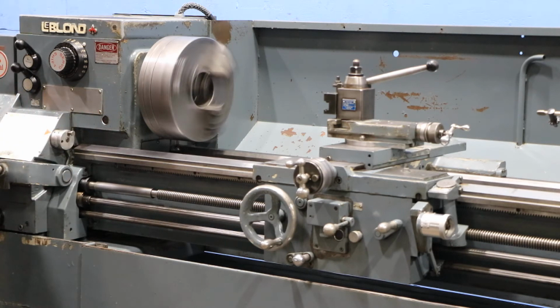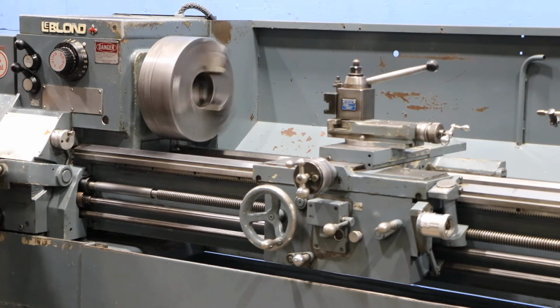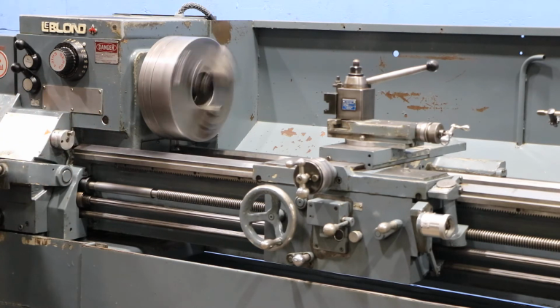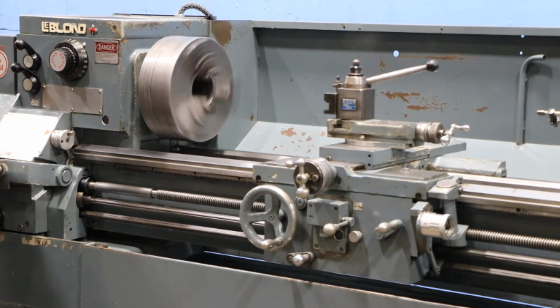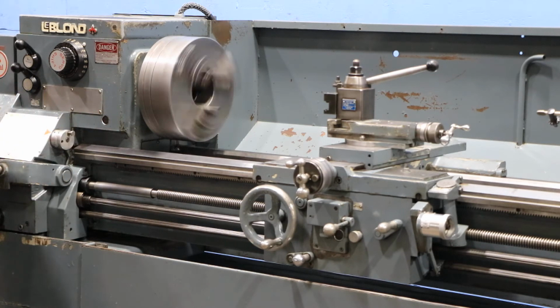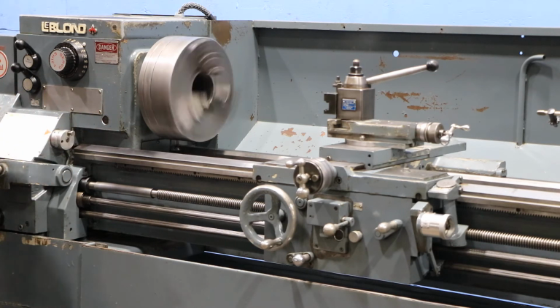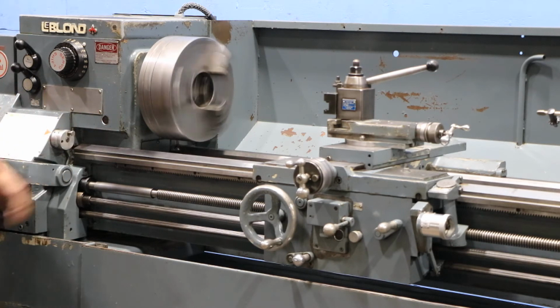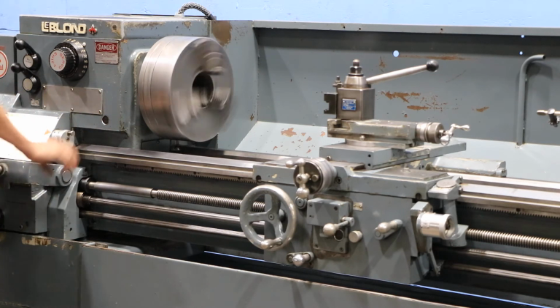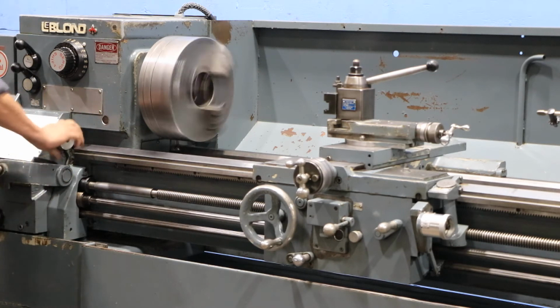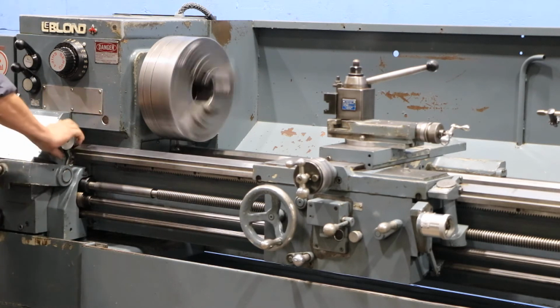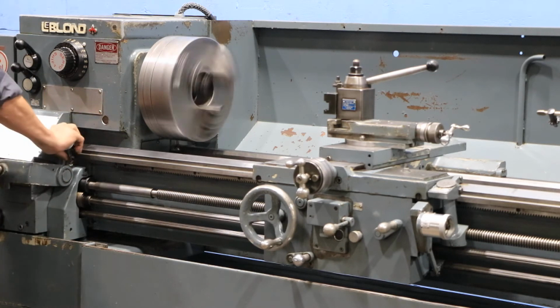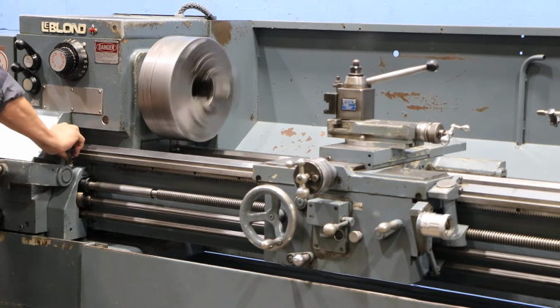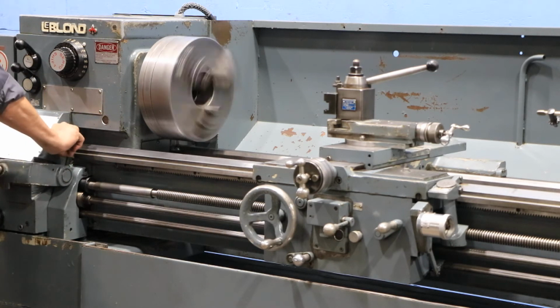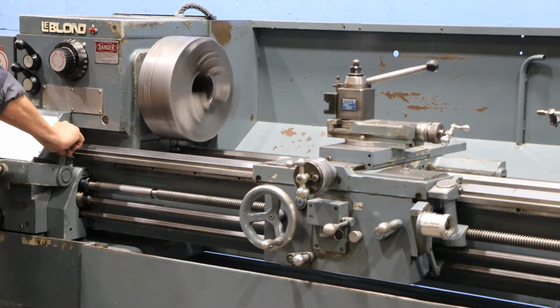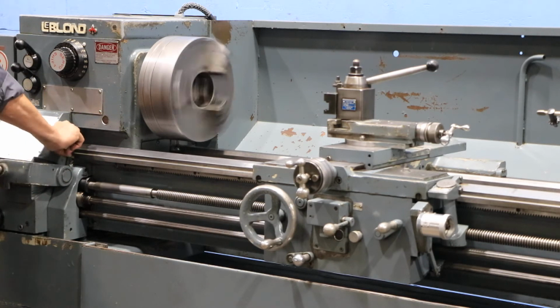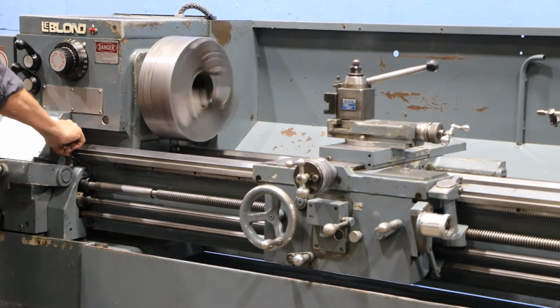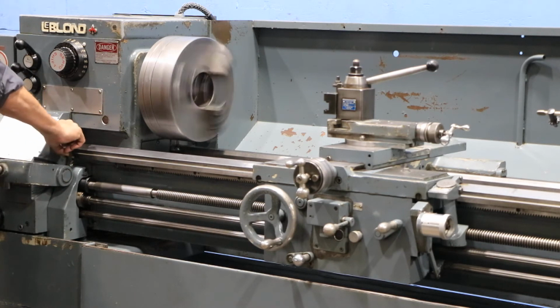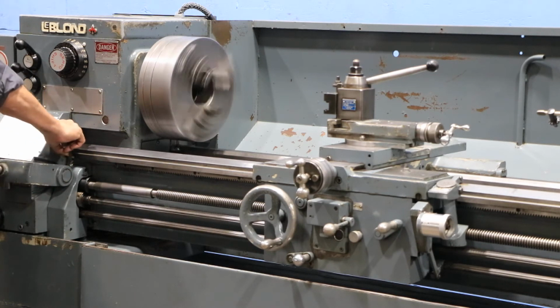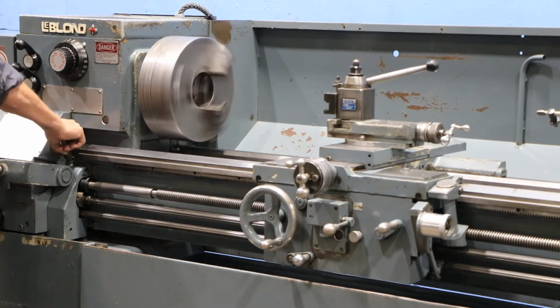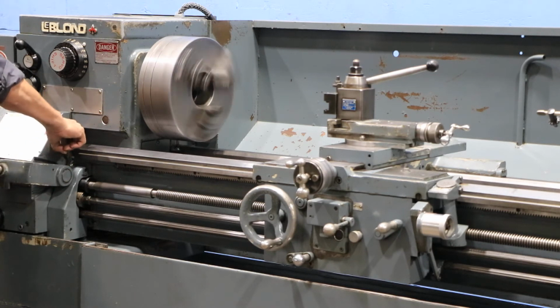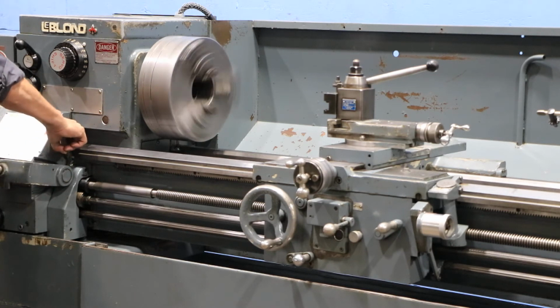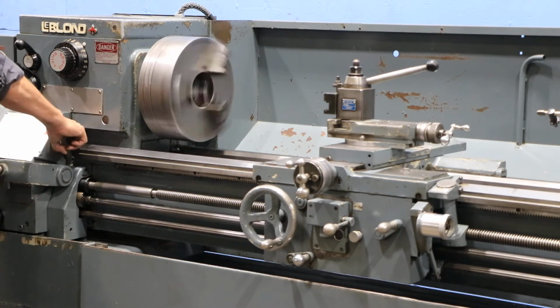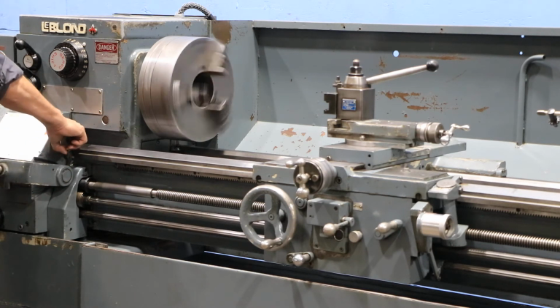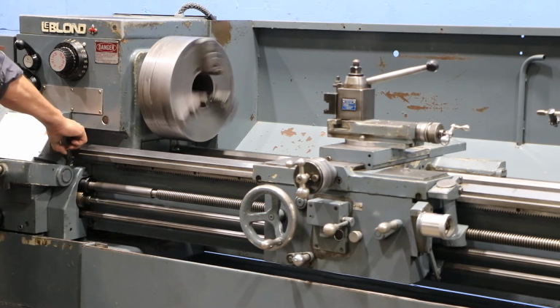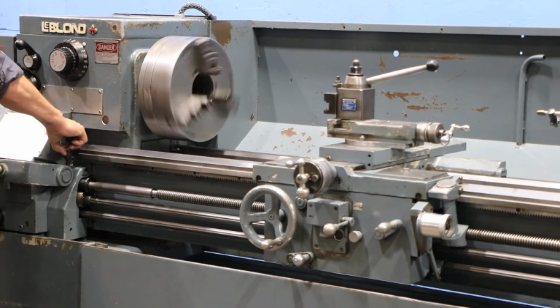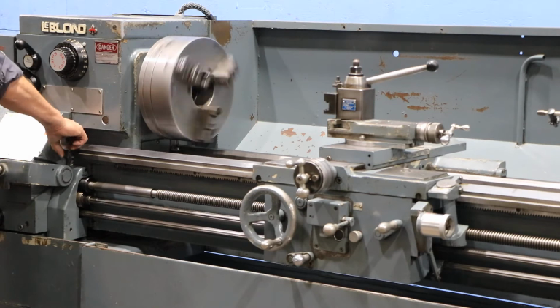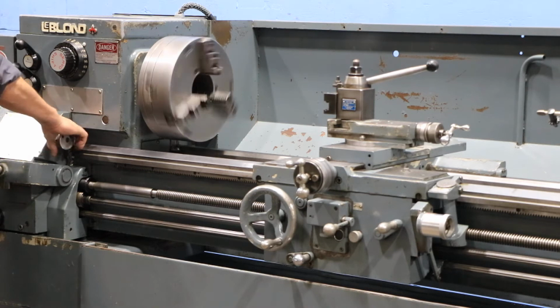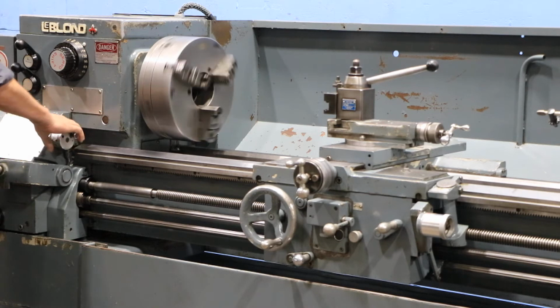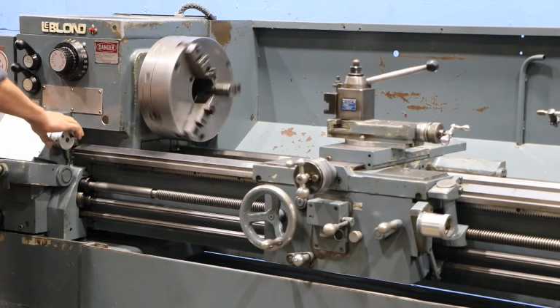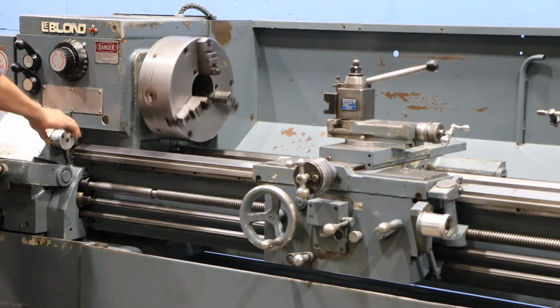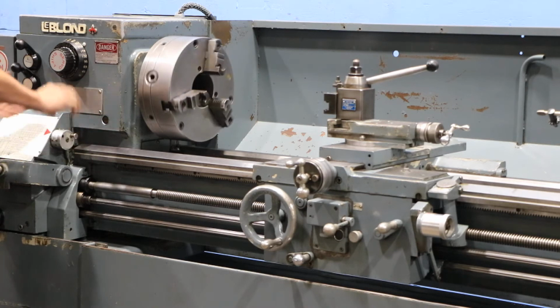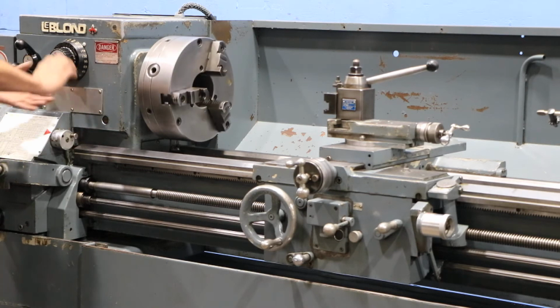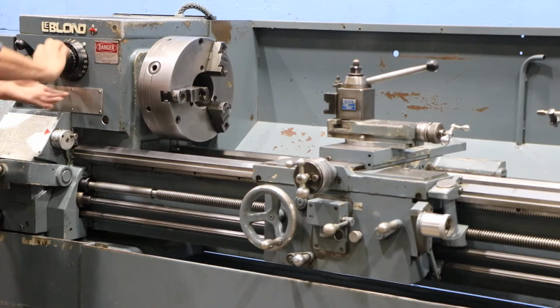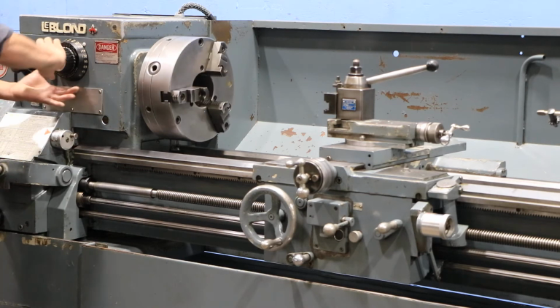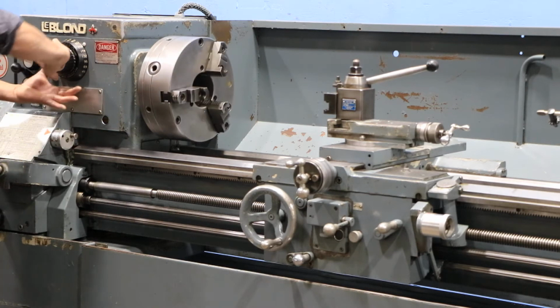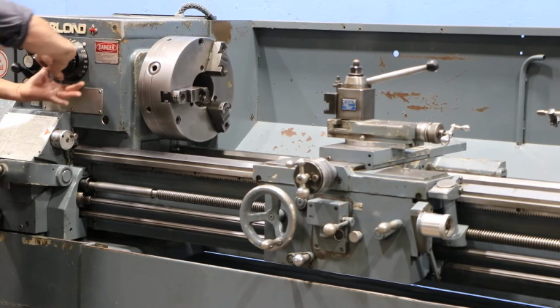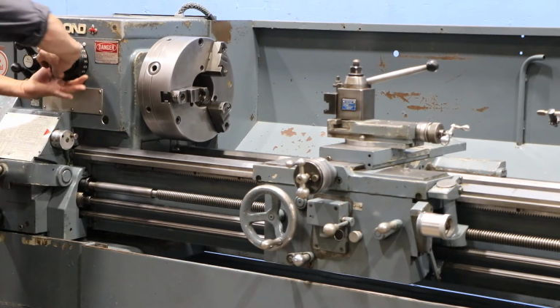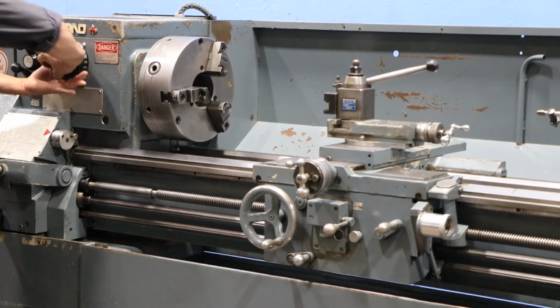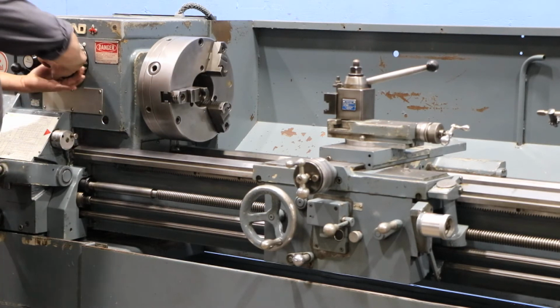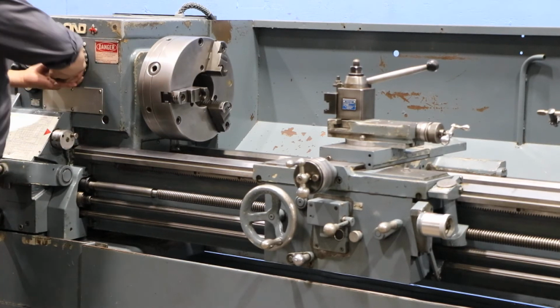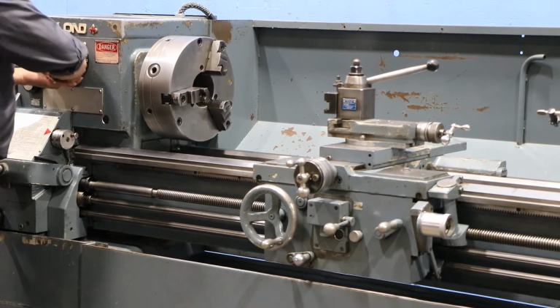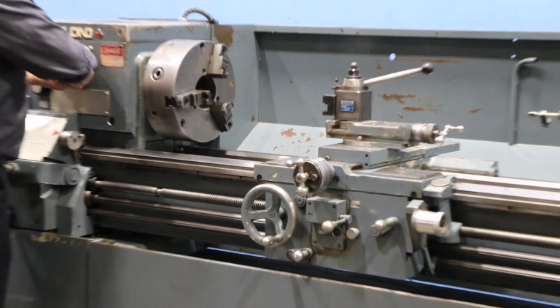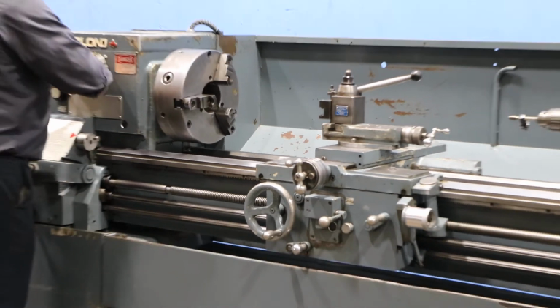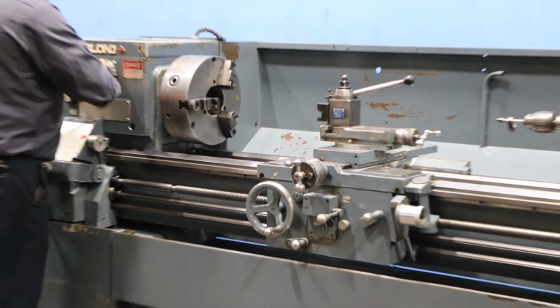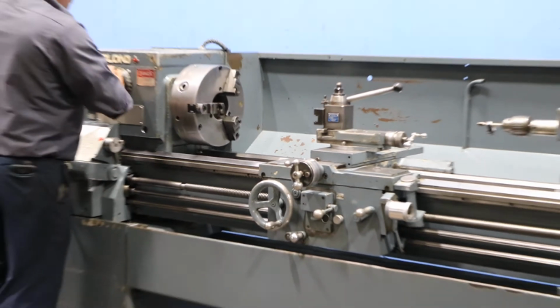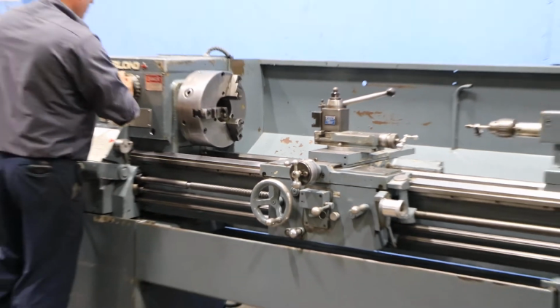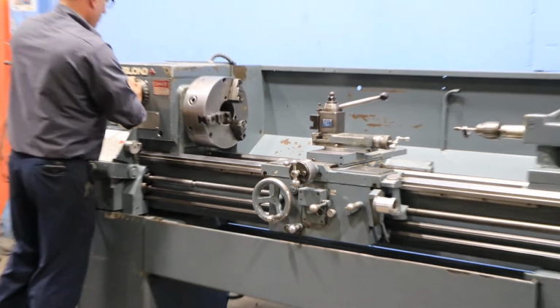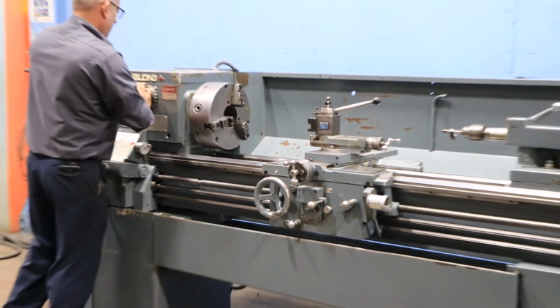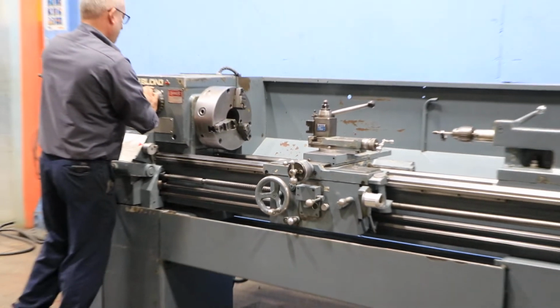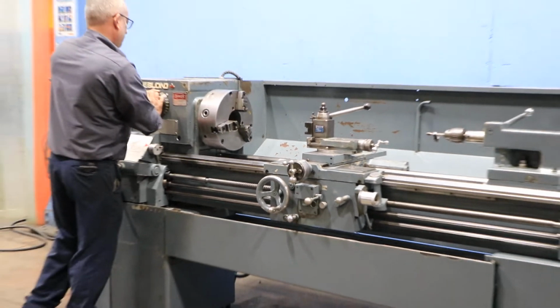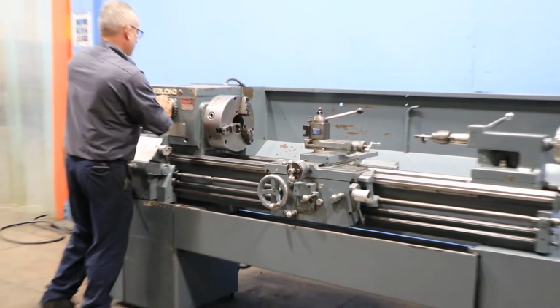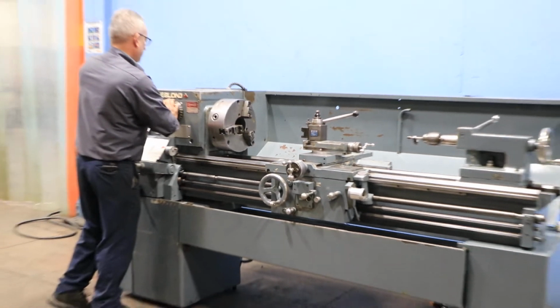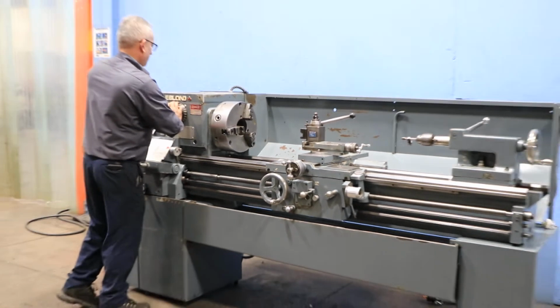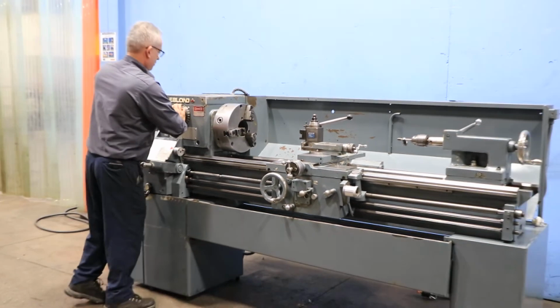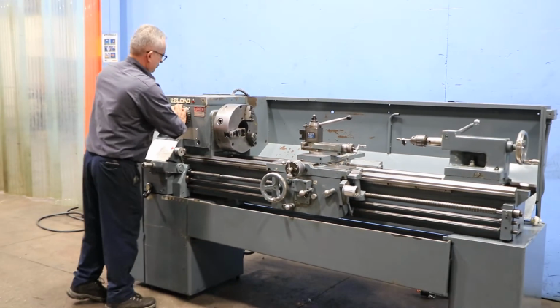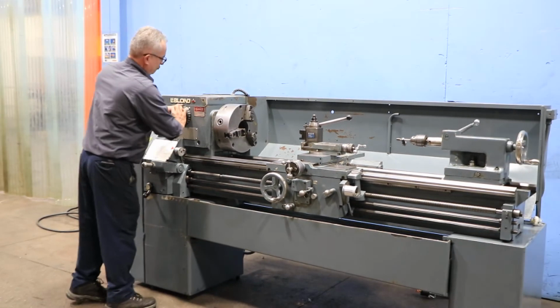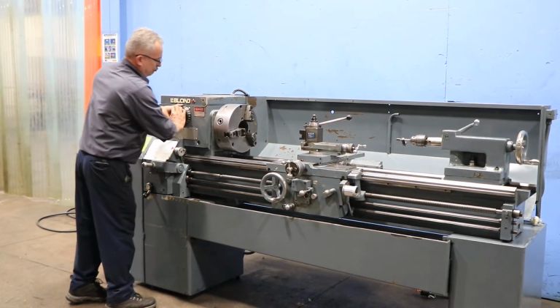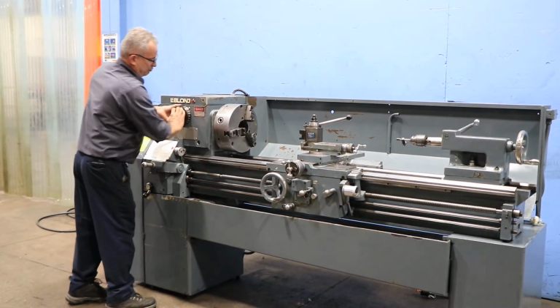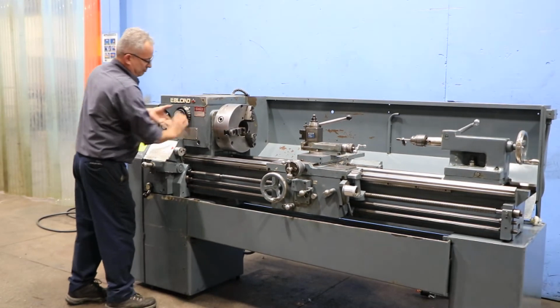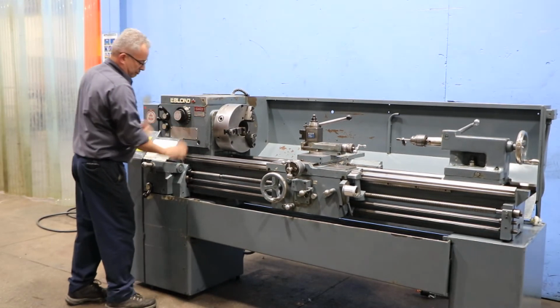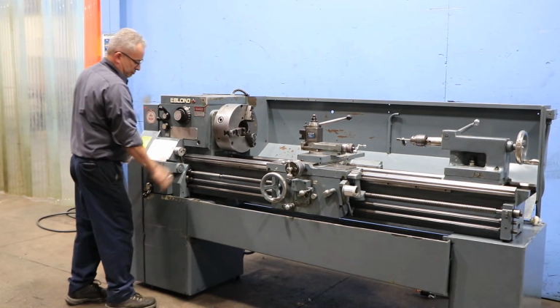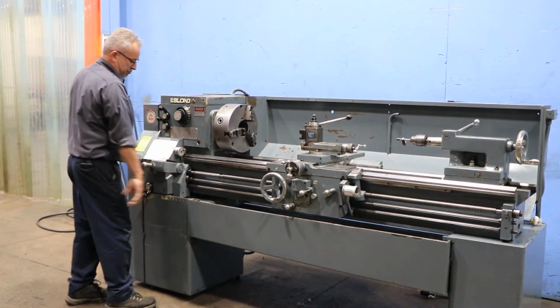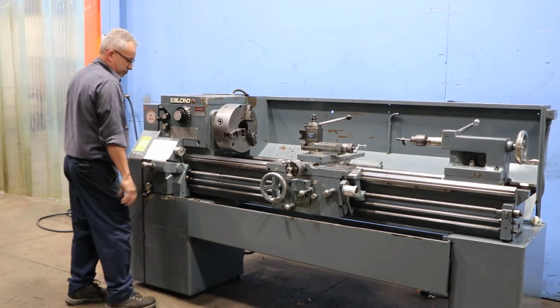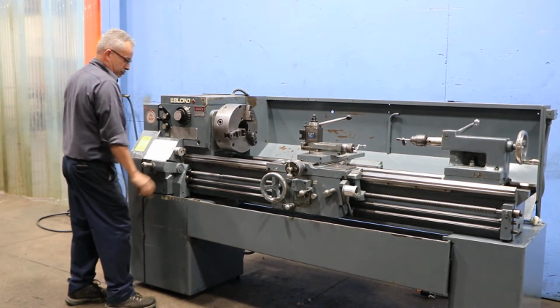Reverse. Machine also has a thread dial indicator. We have a couple of tool post holders and two live centers.